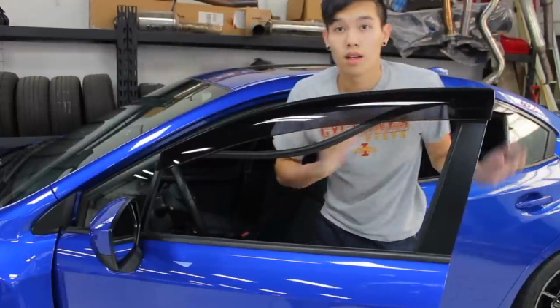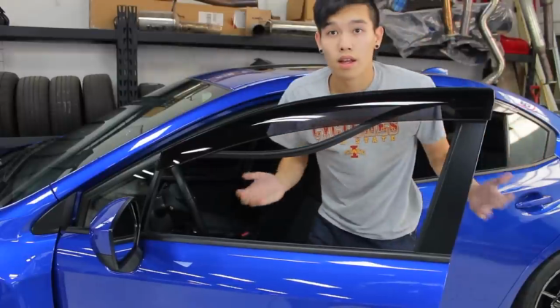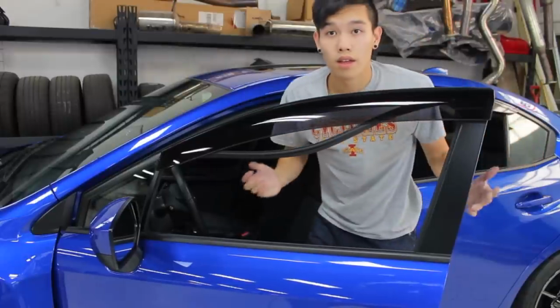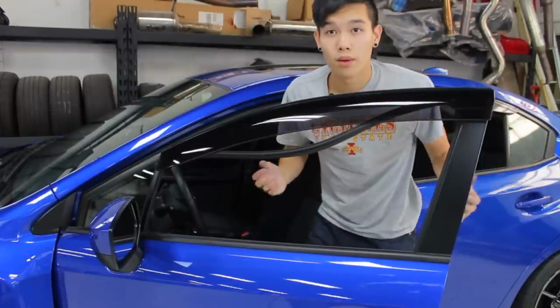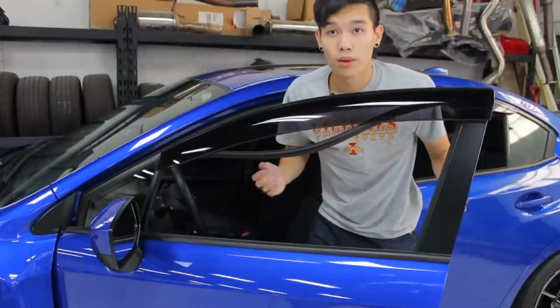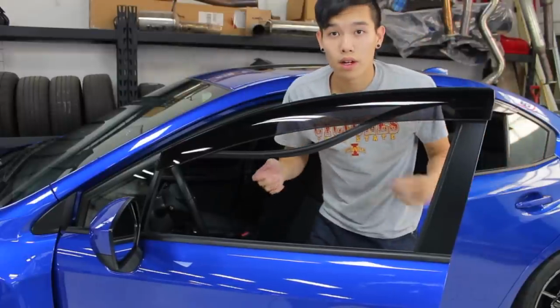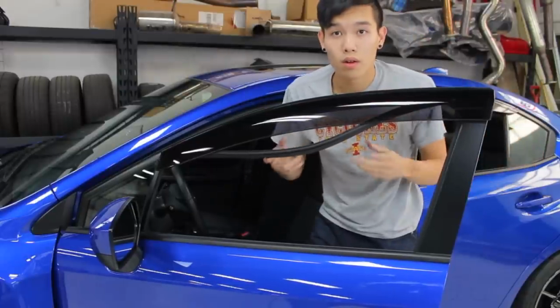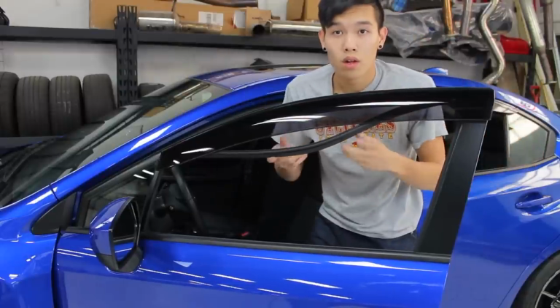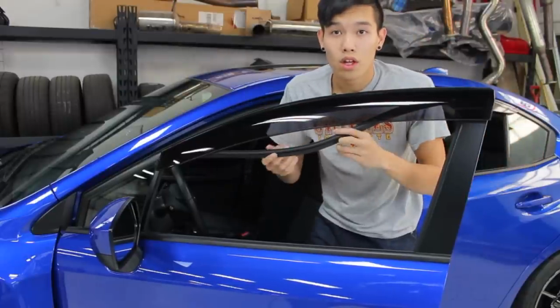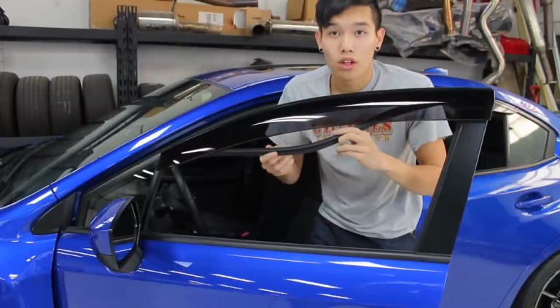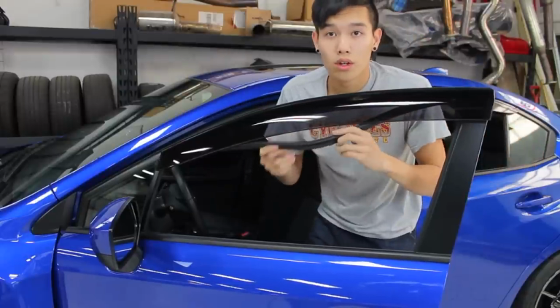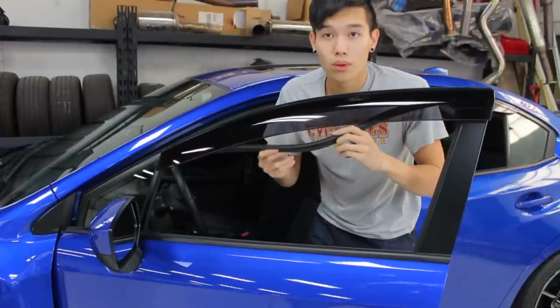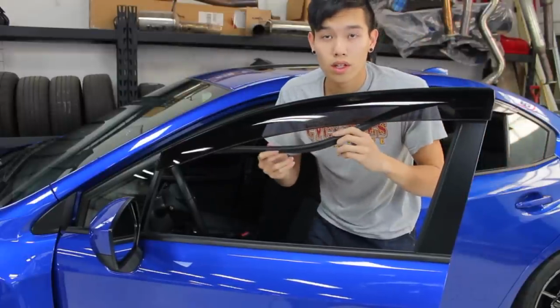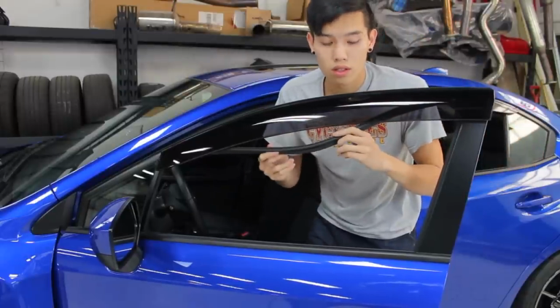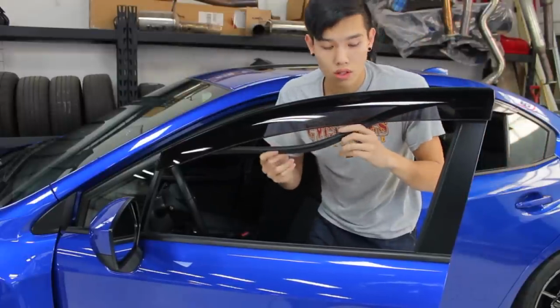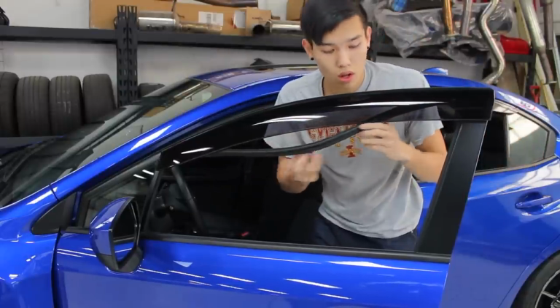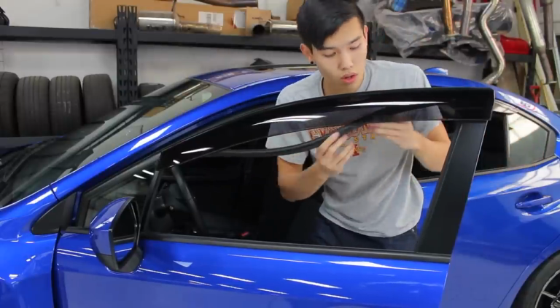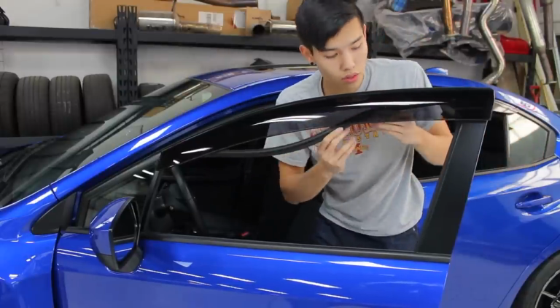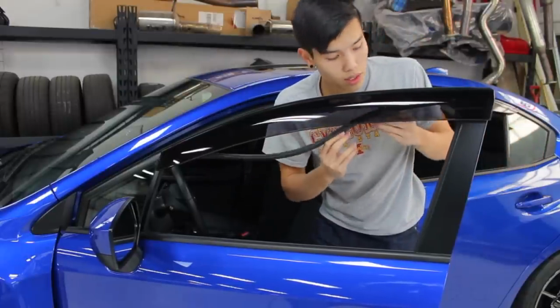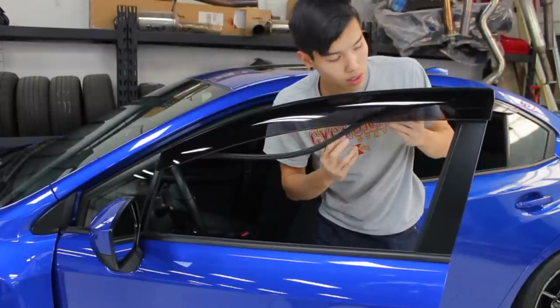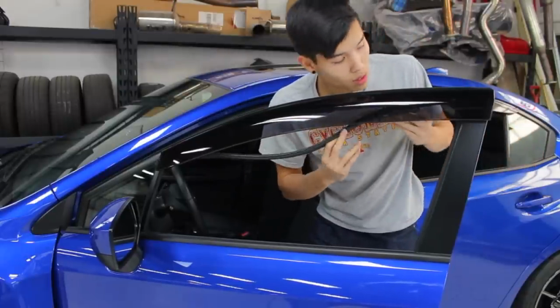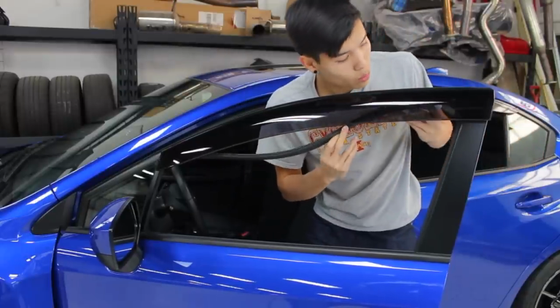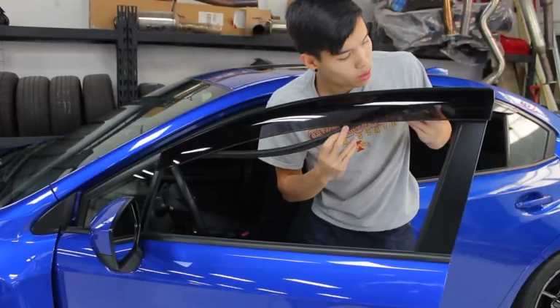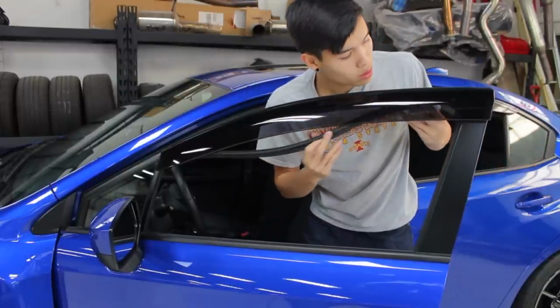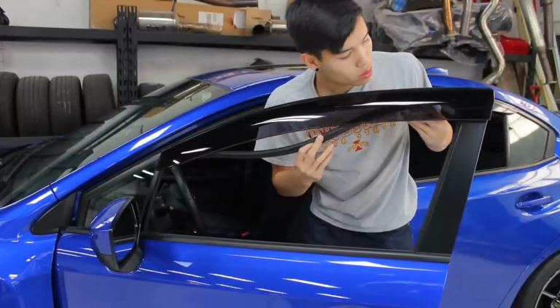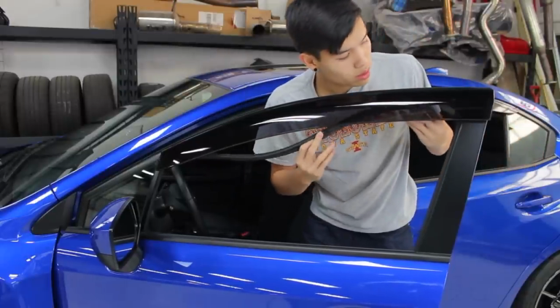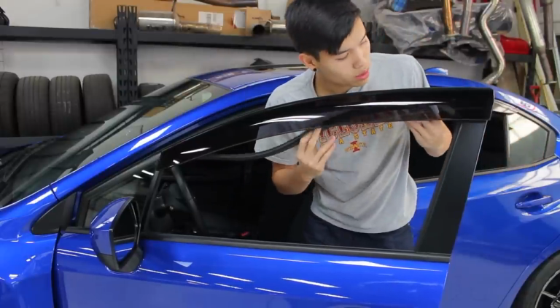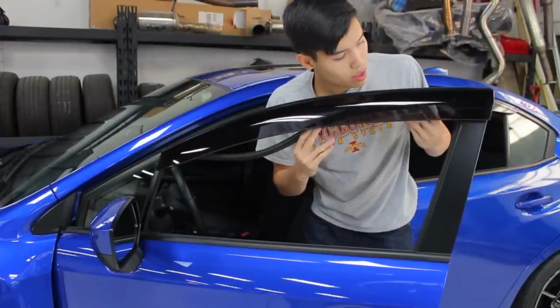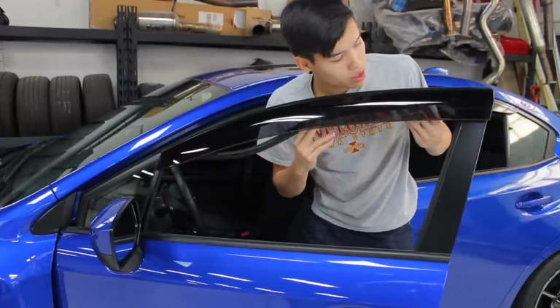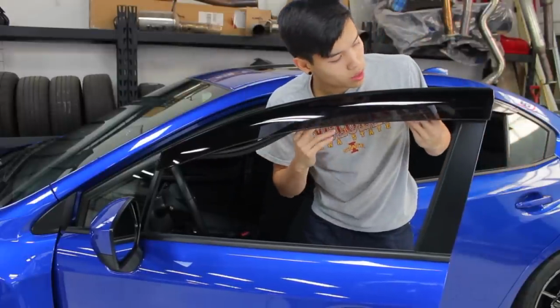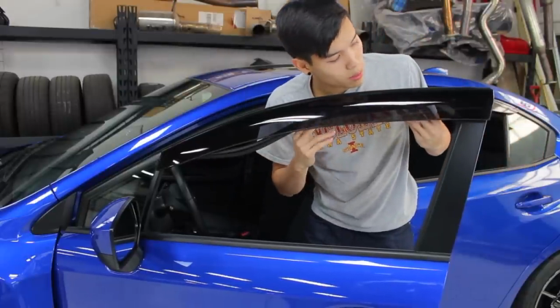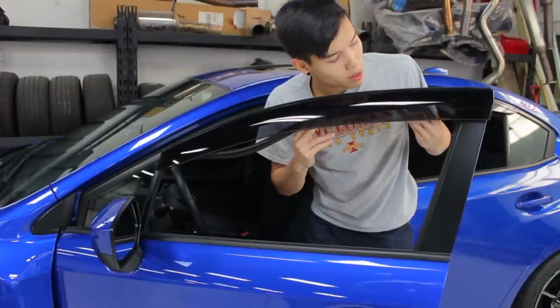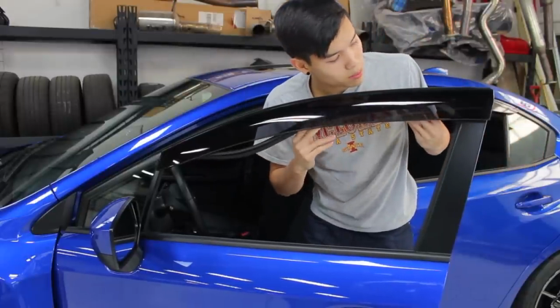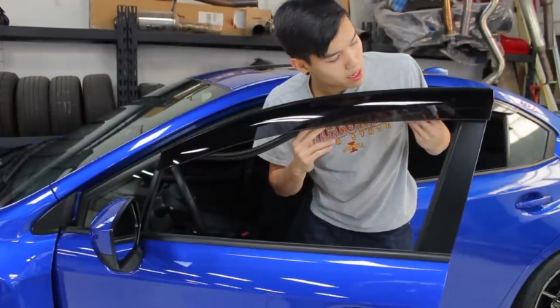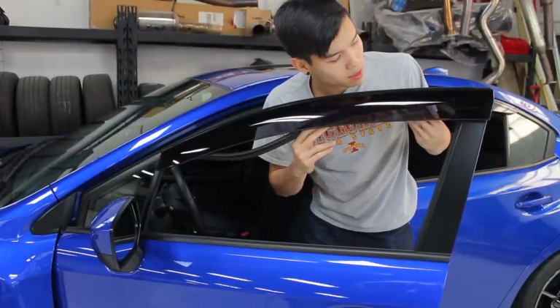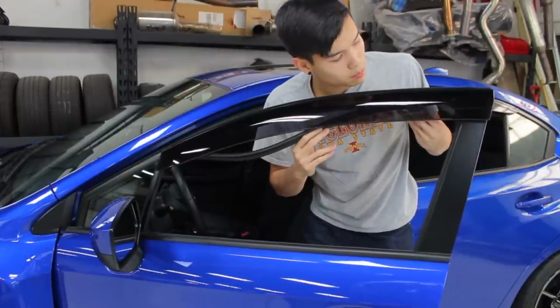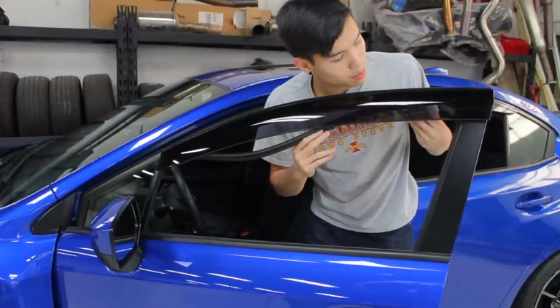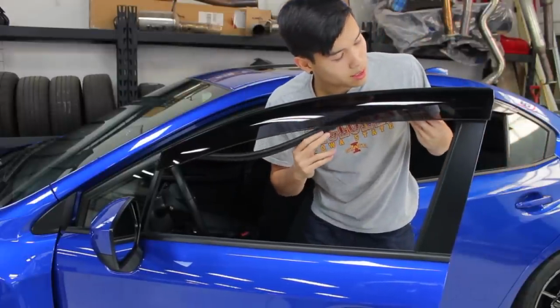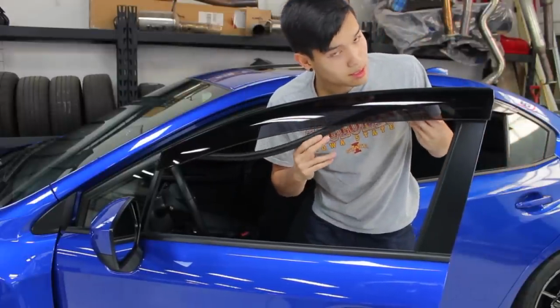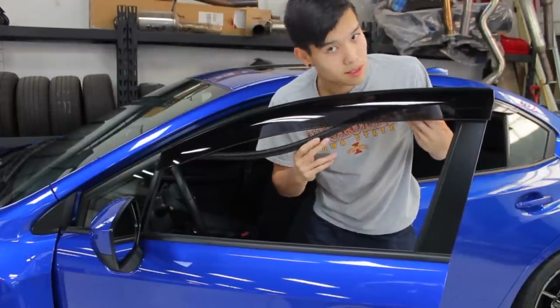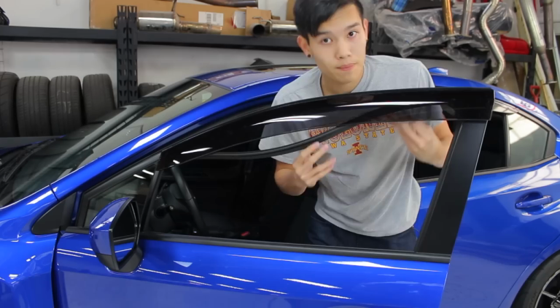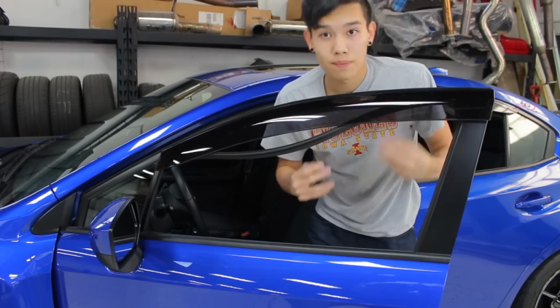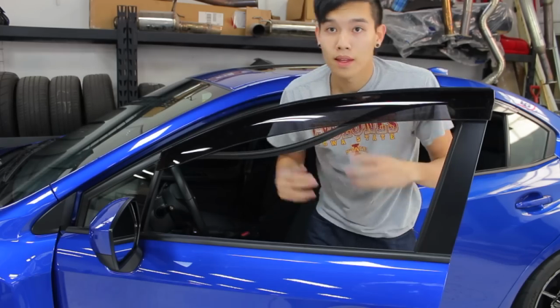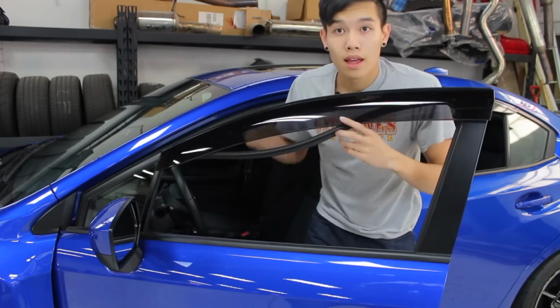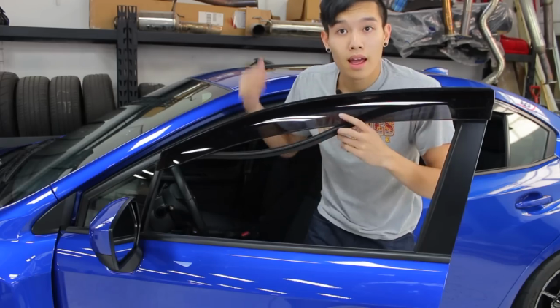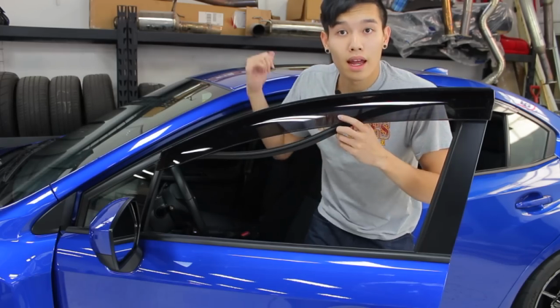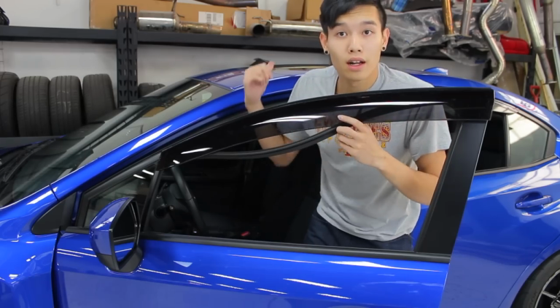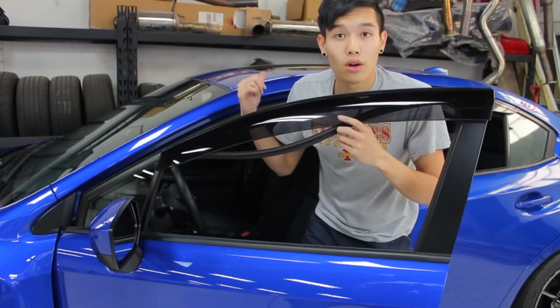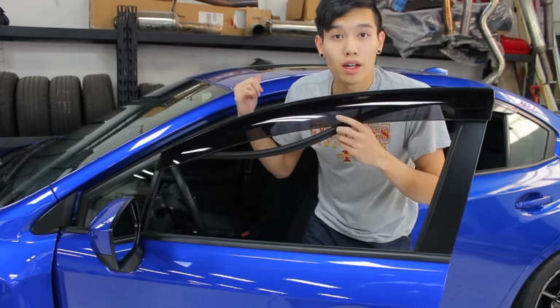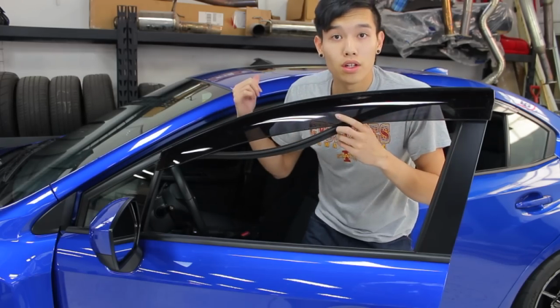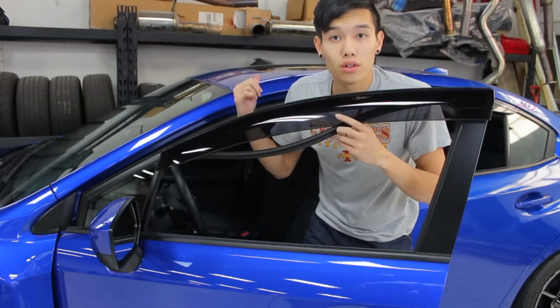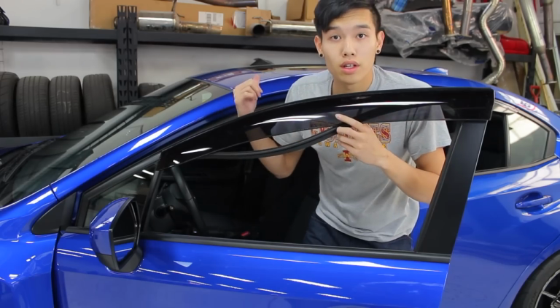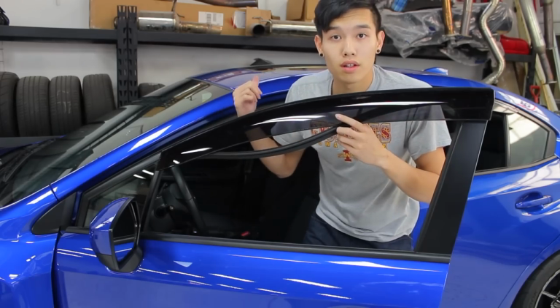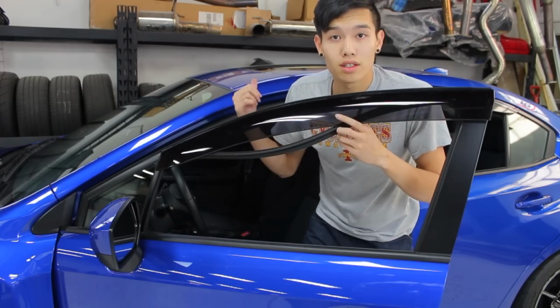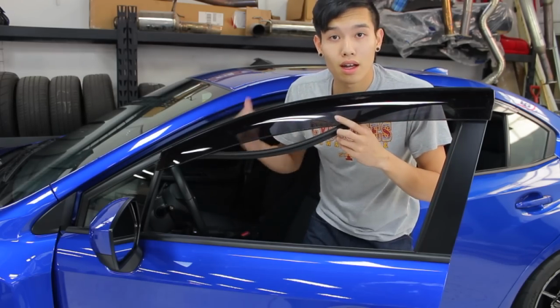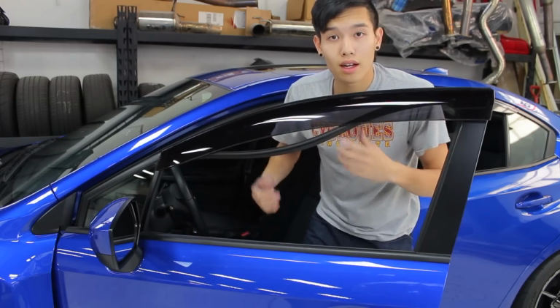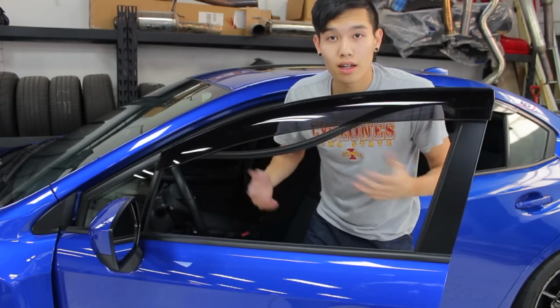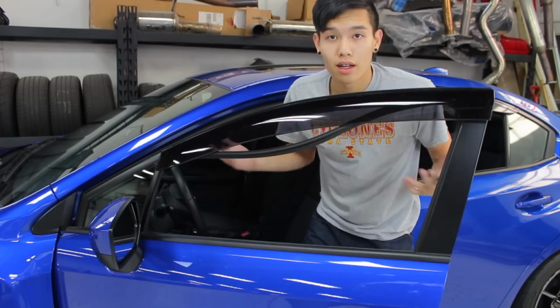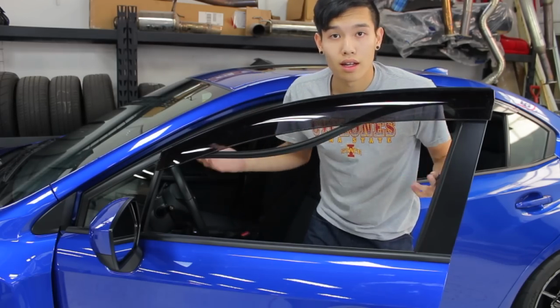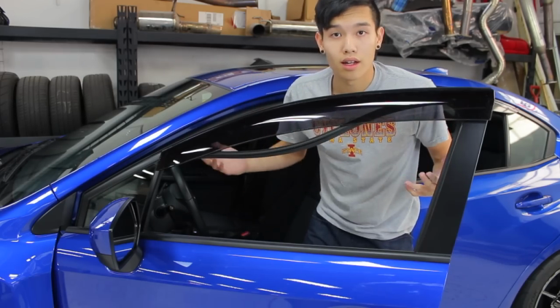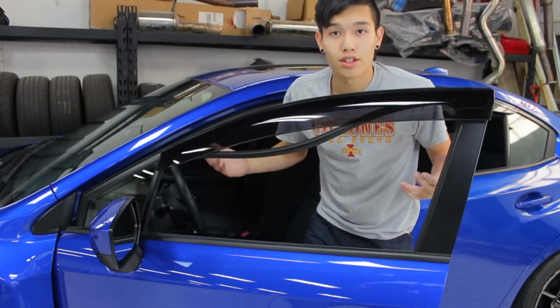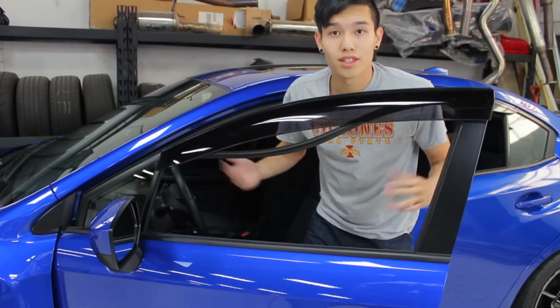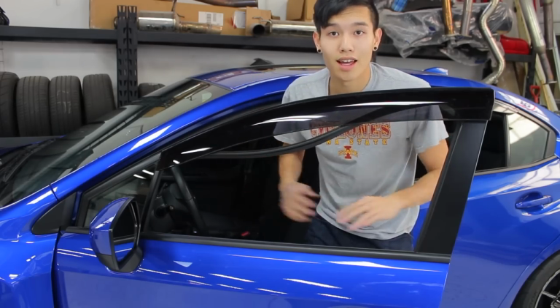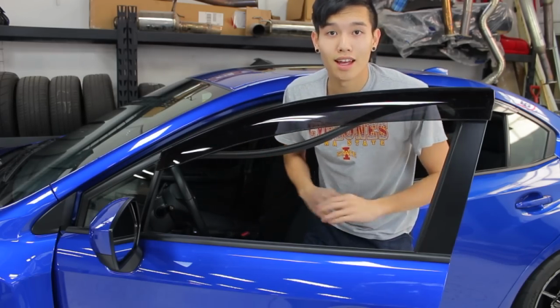And there we go. Reinstall the window seal — that just pops back into place — and go ahead and do the other side and you're set.